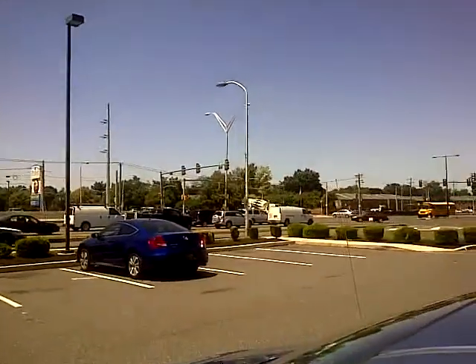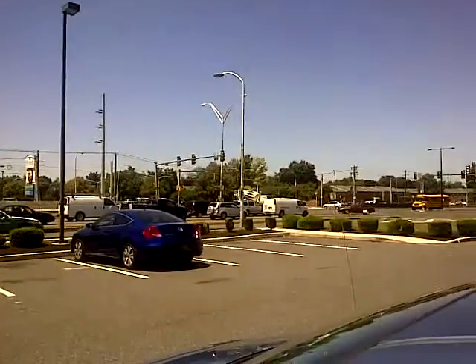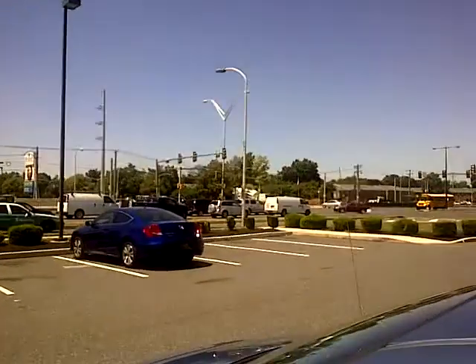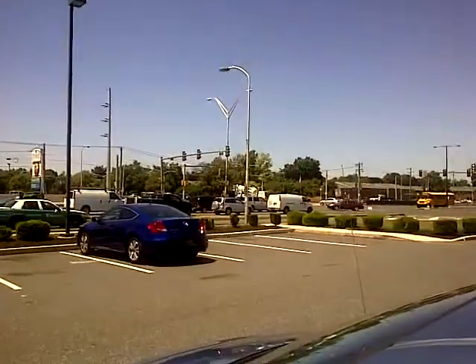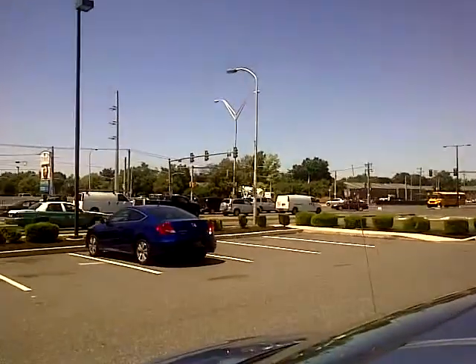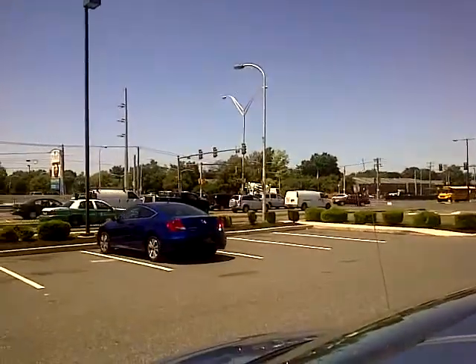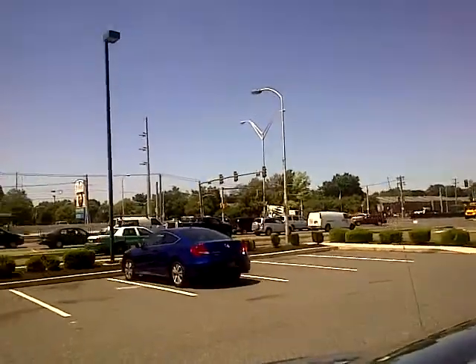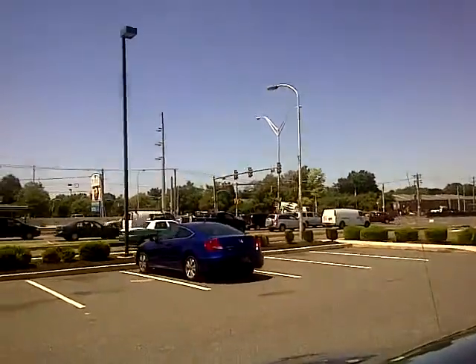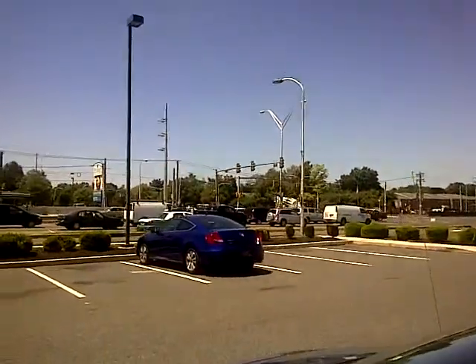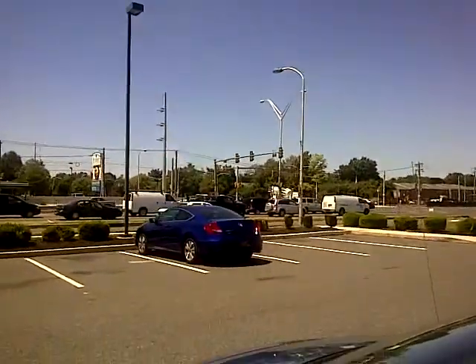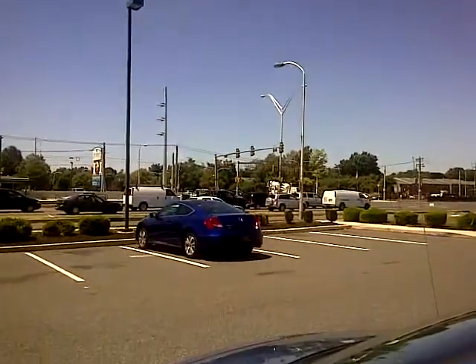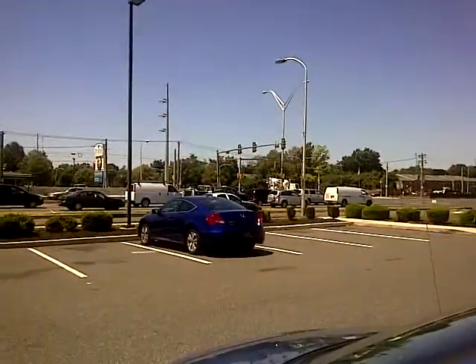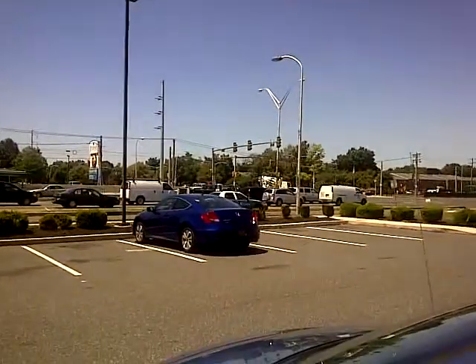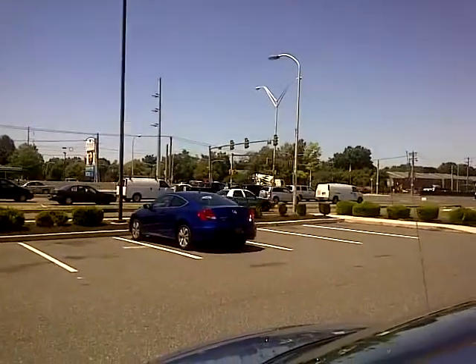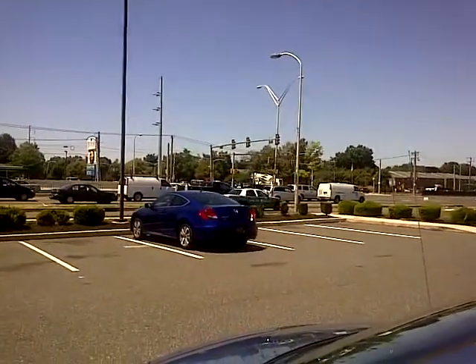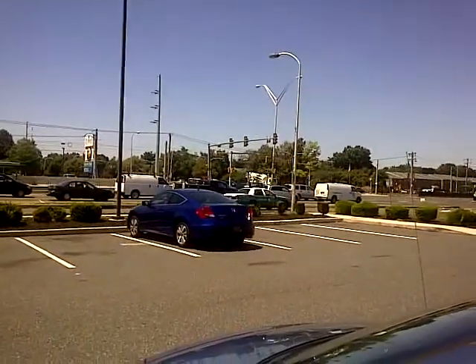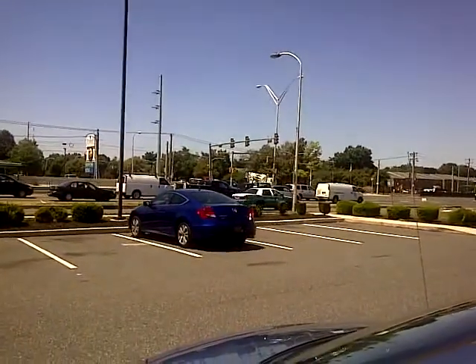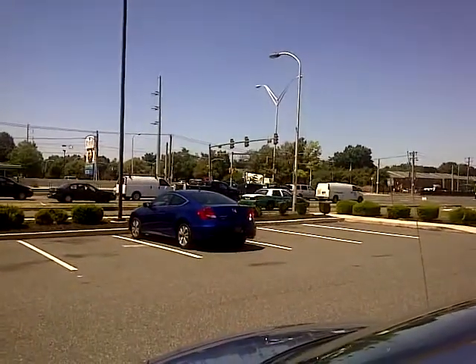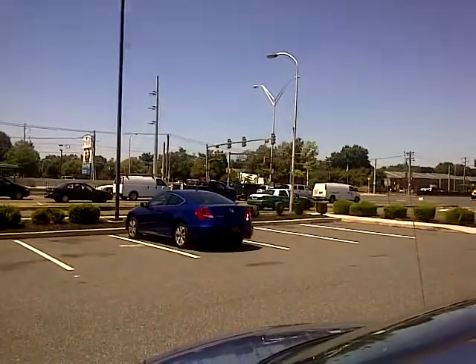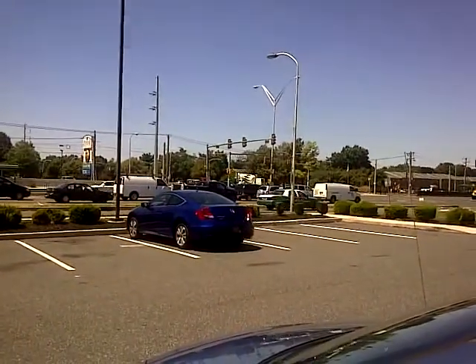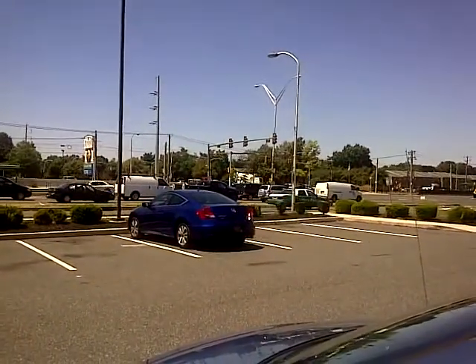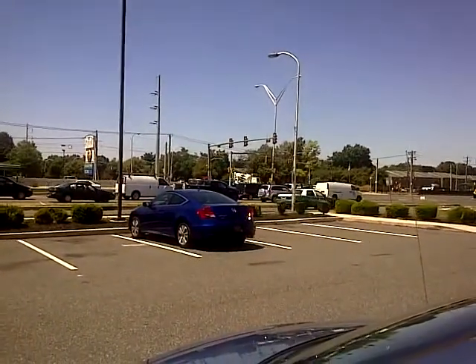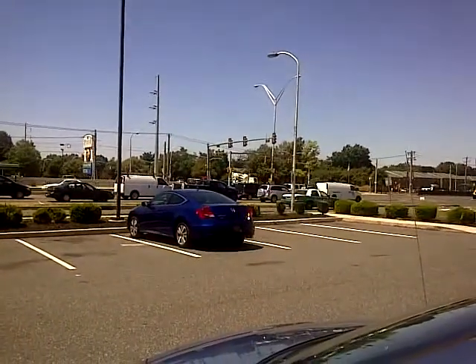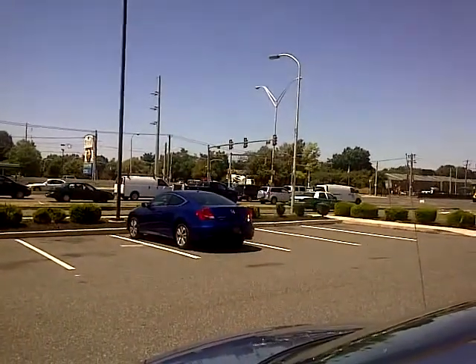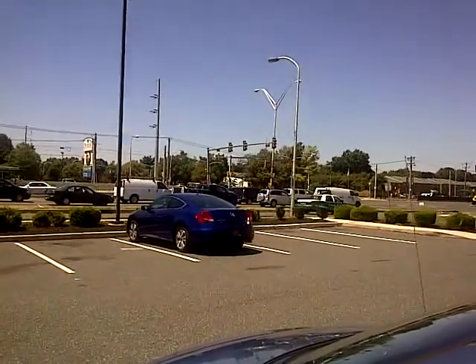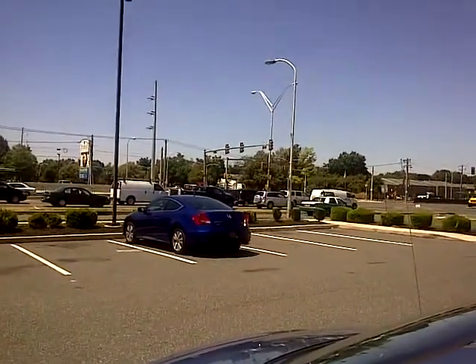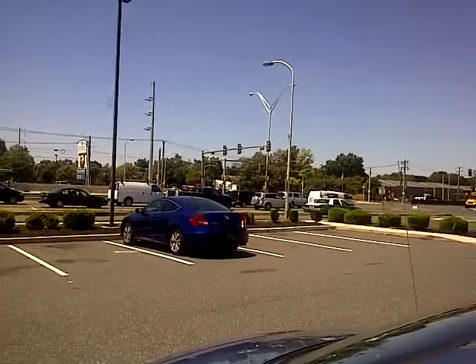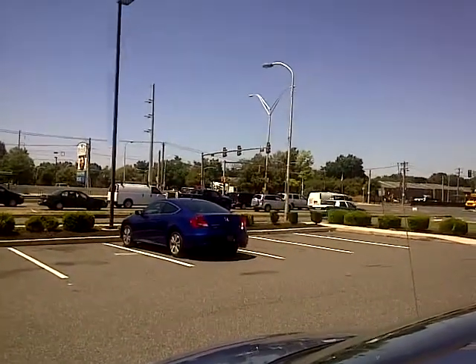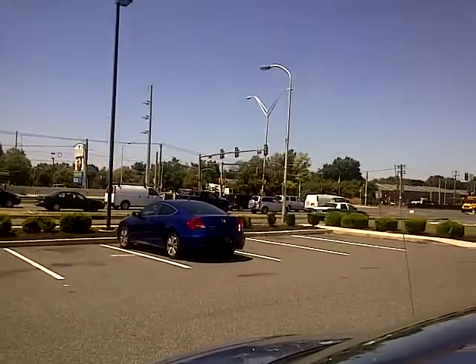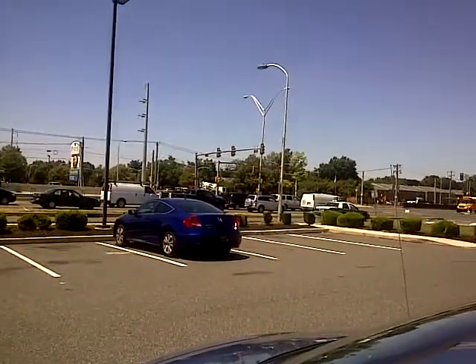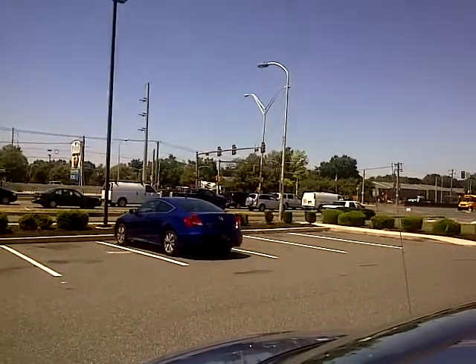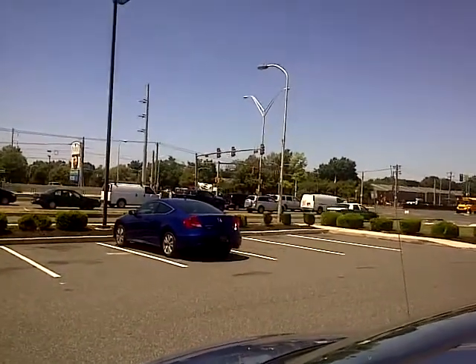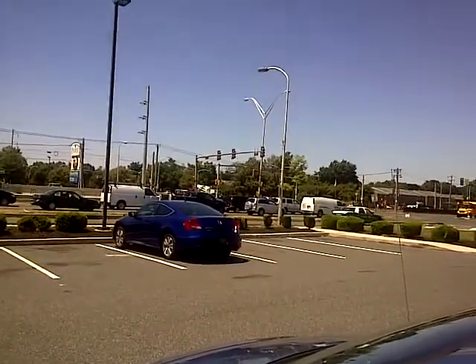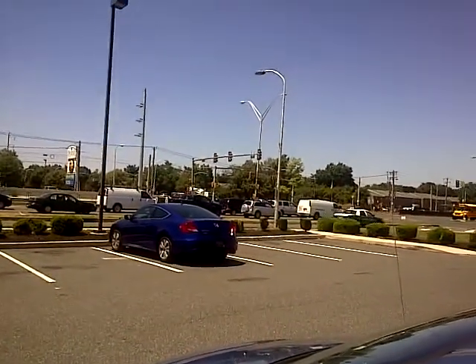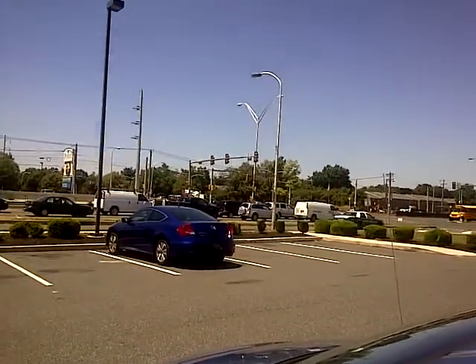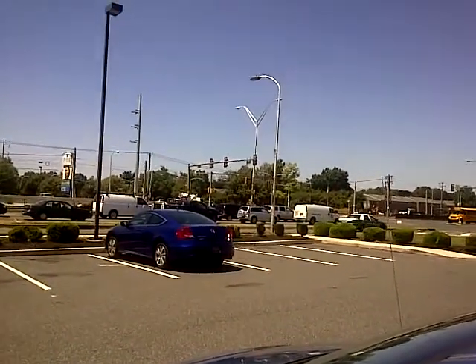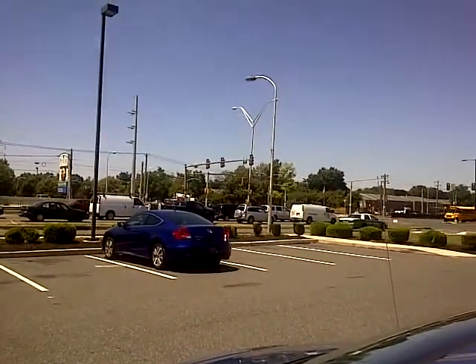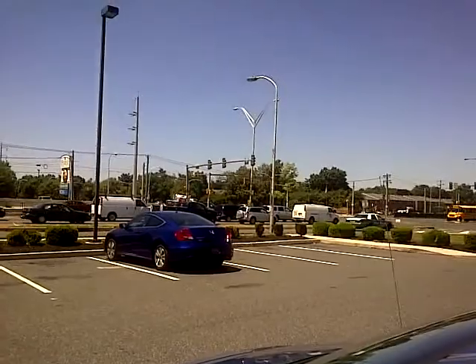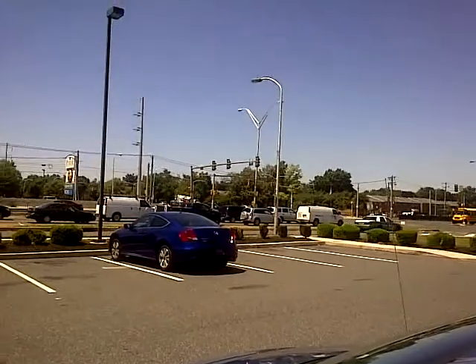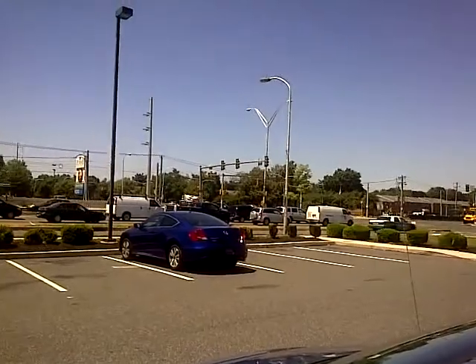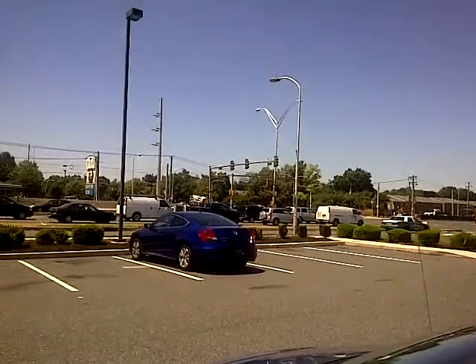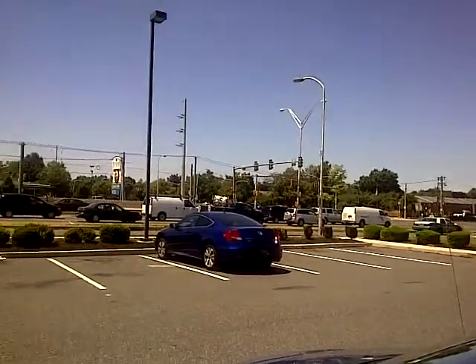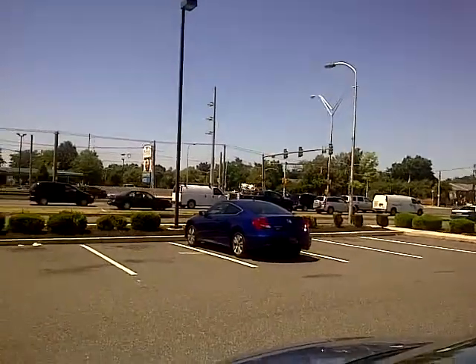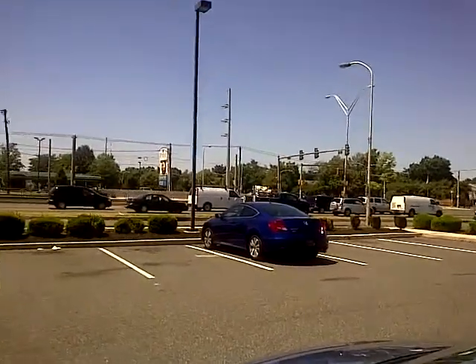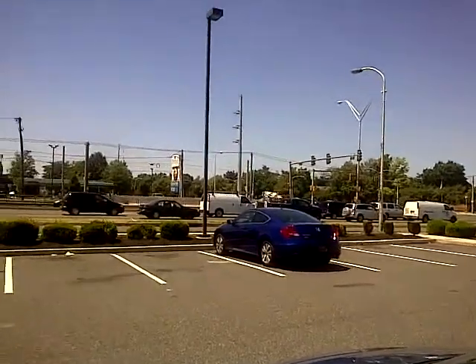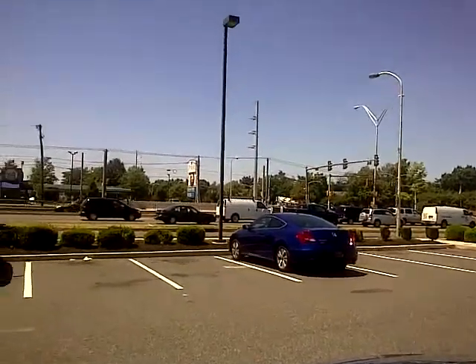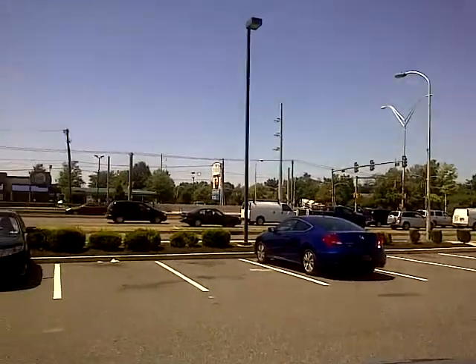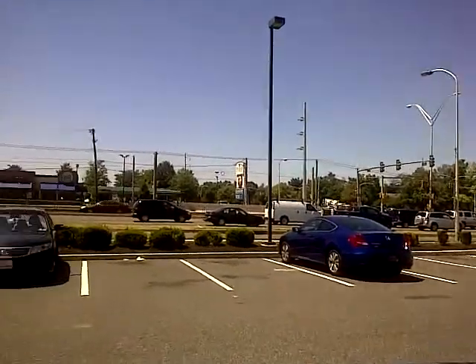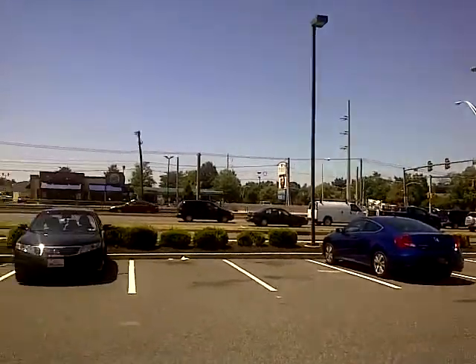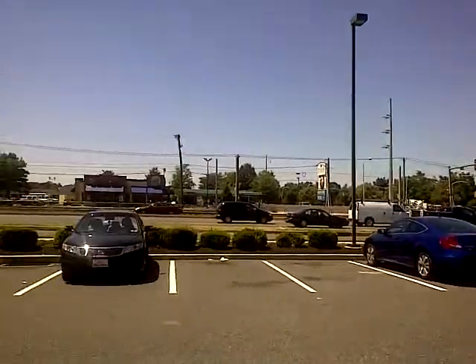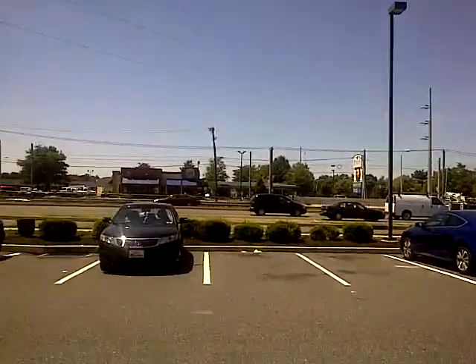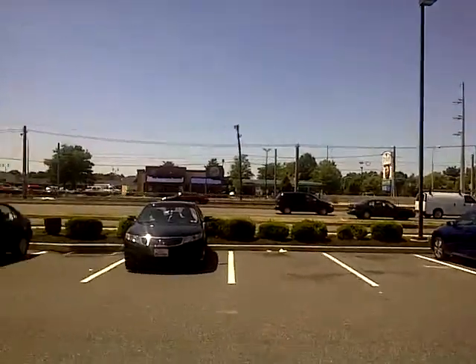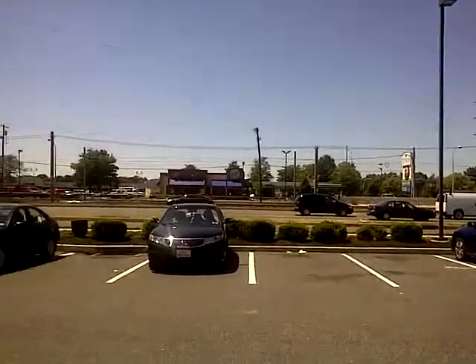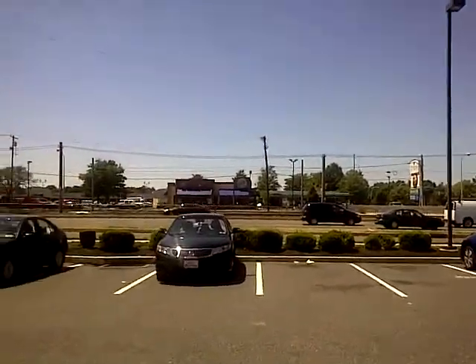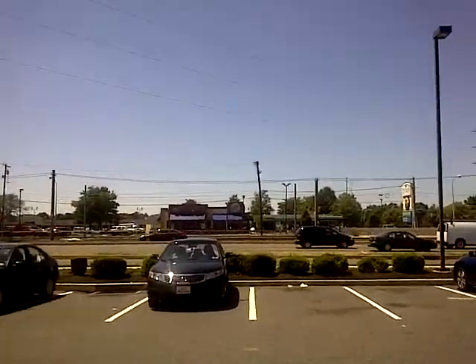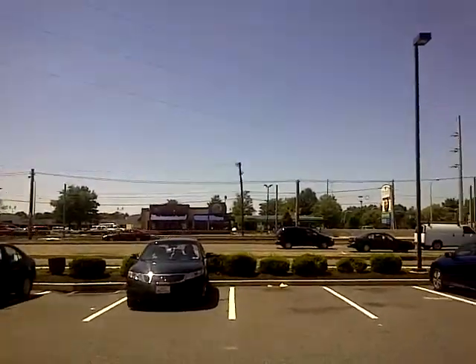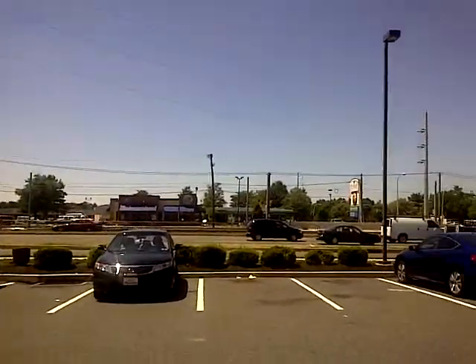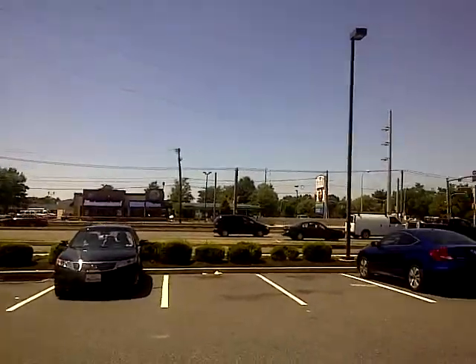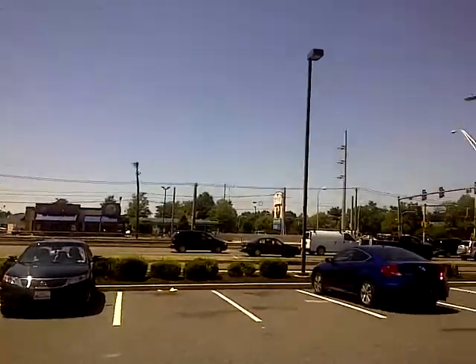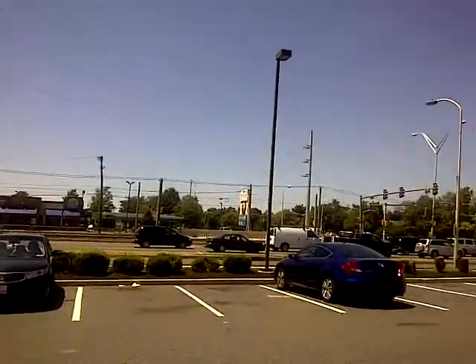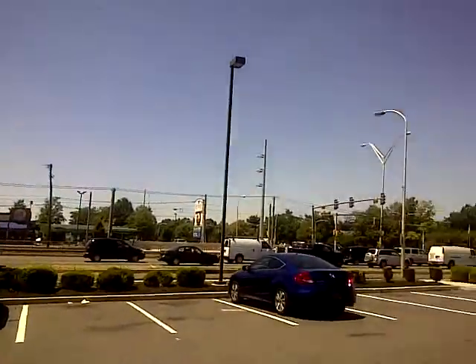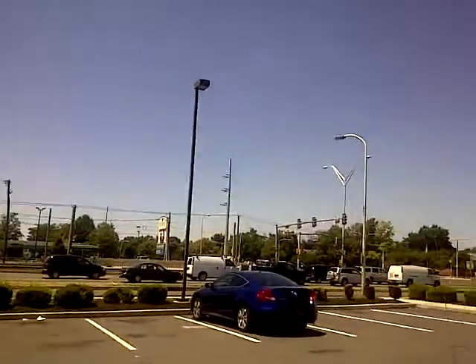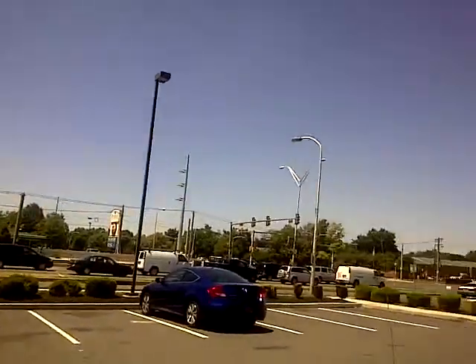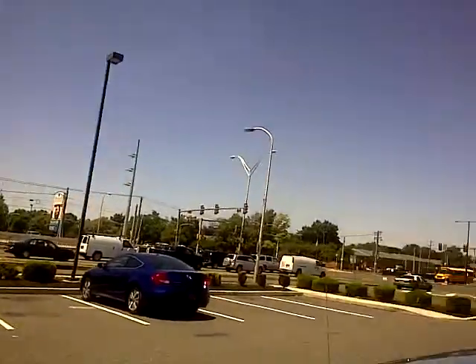Traffic just drops here — this is where everyone comes to eat food. That's why all the quick-service restaurants are here.